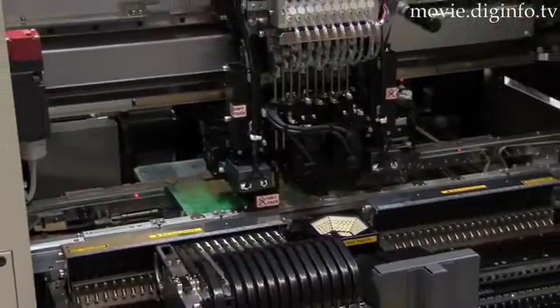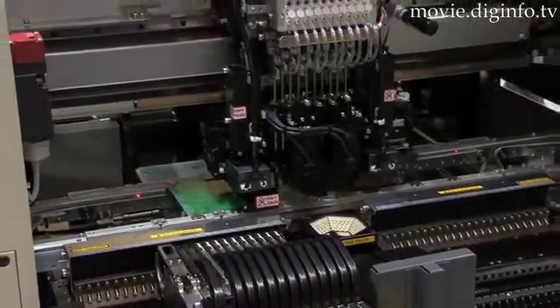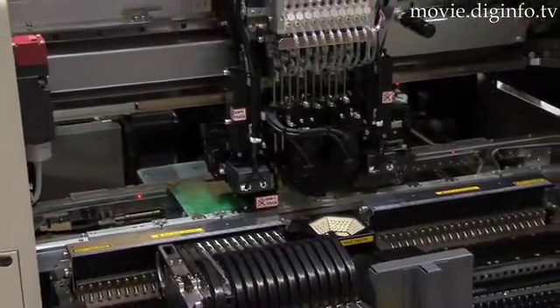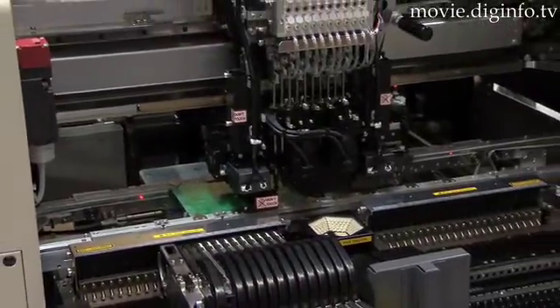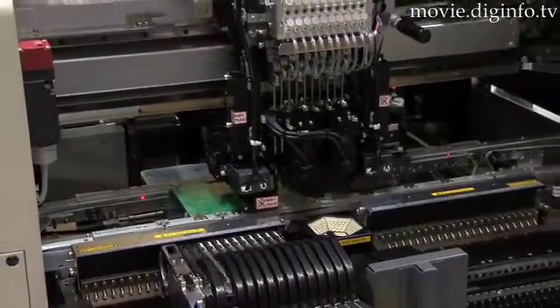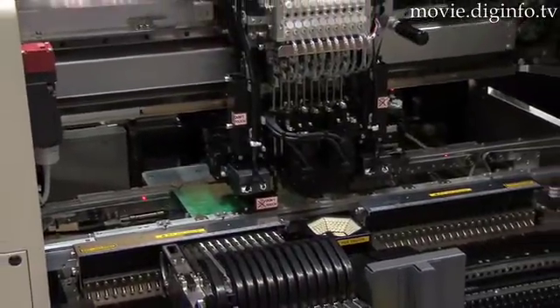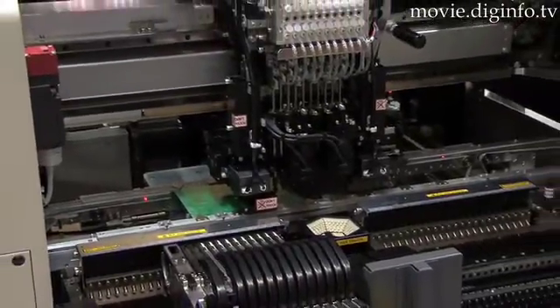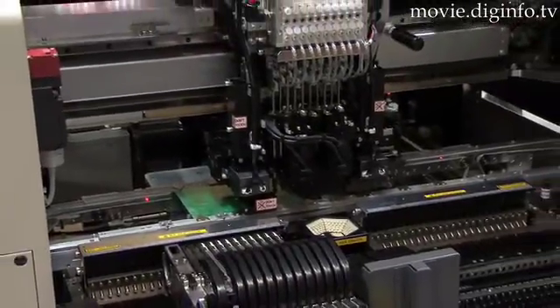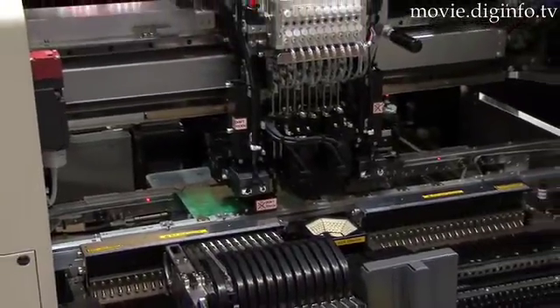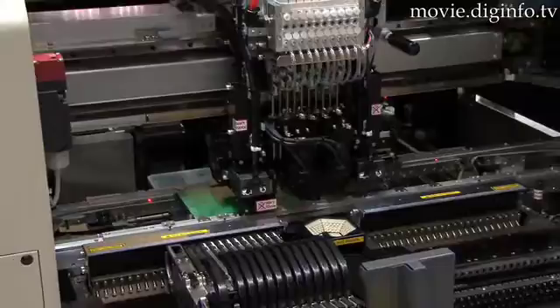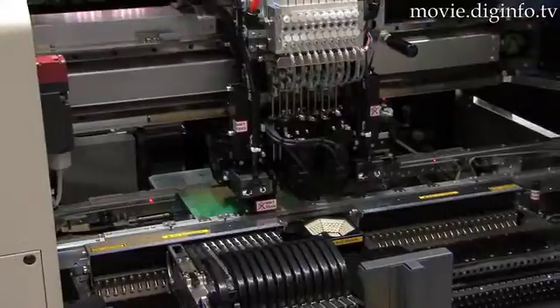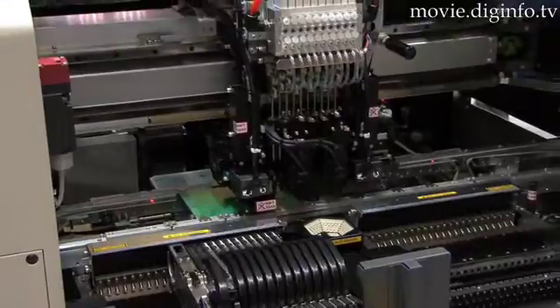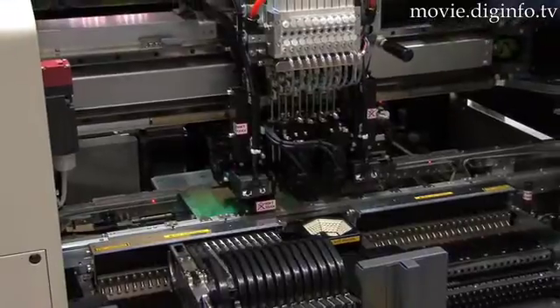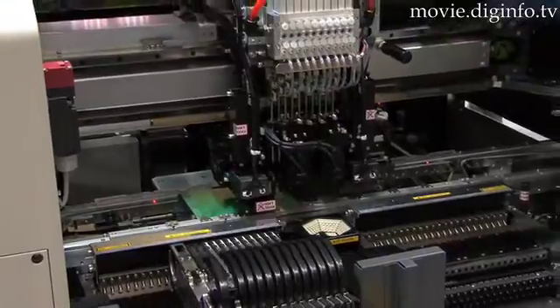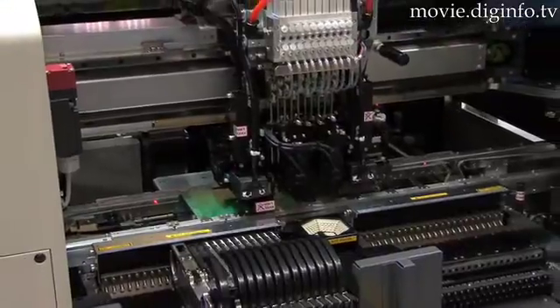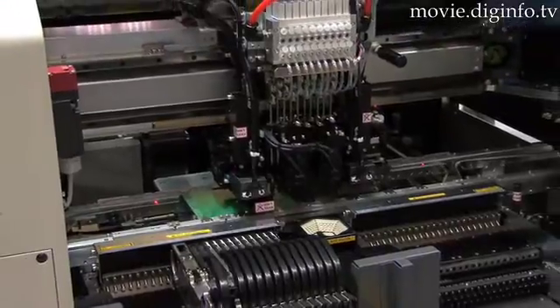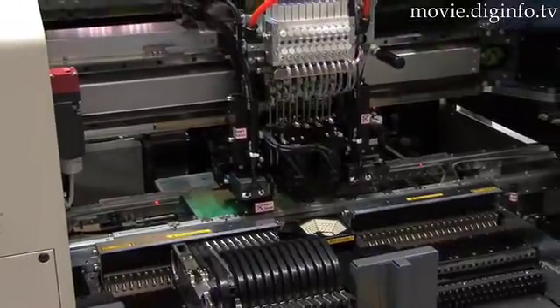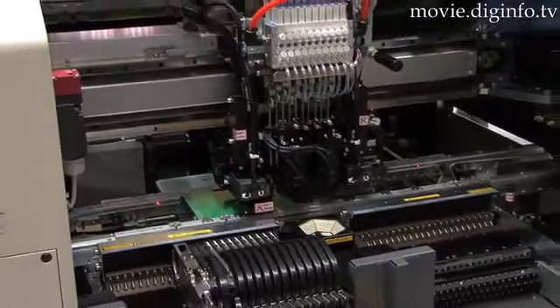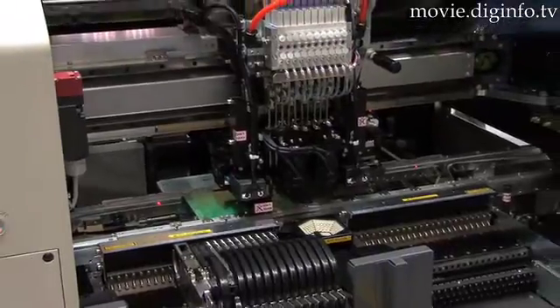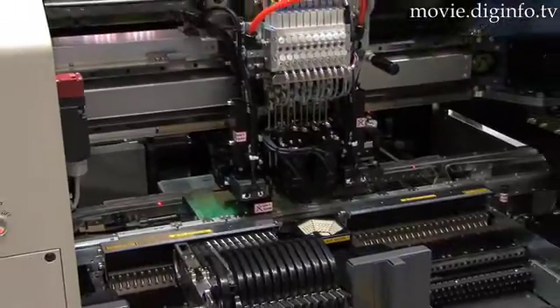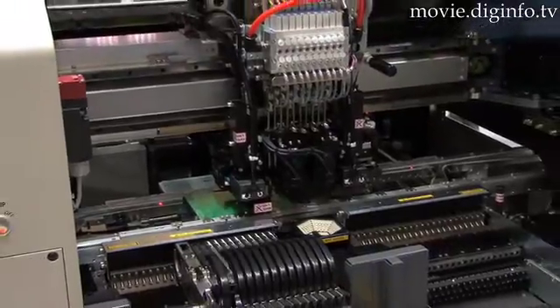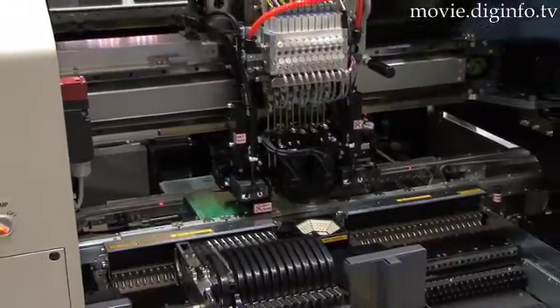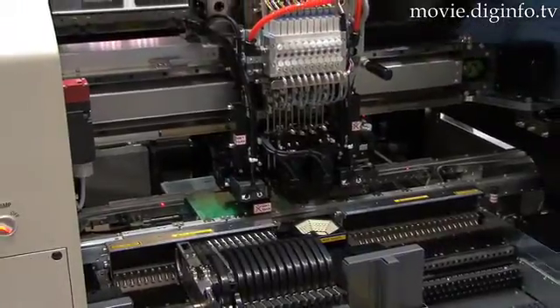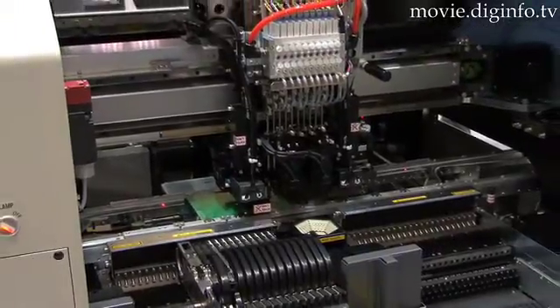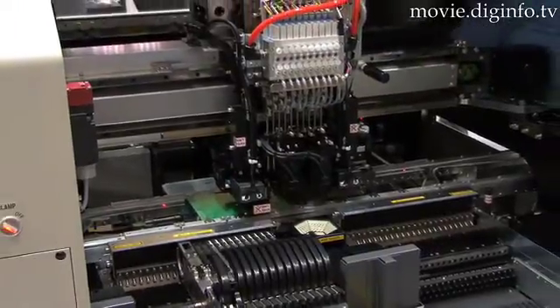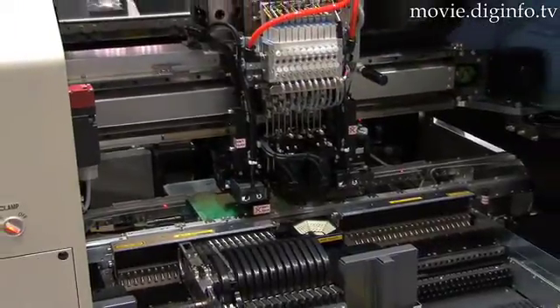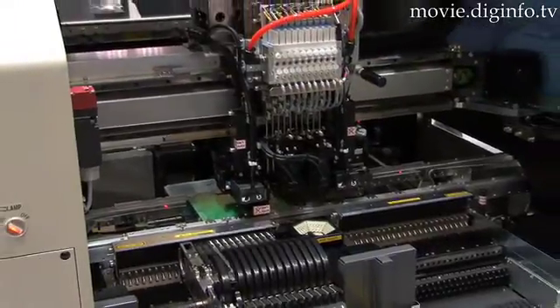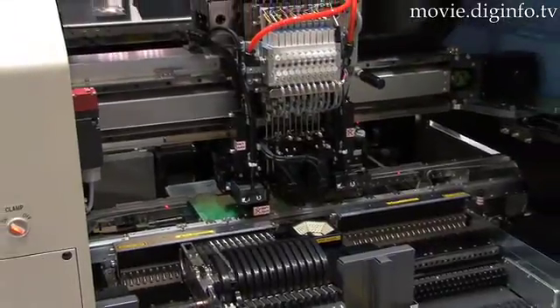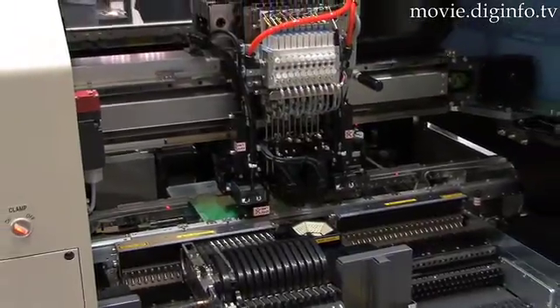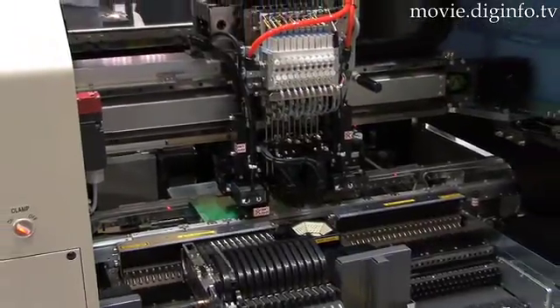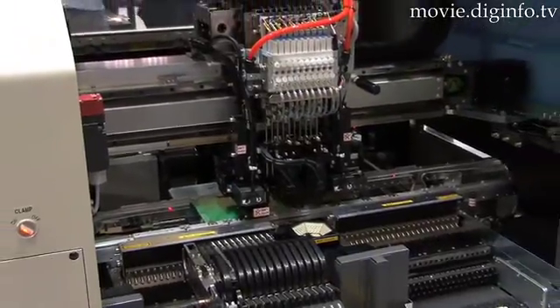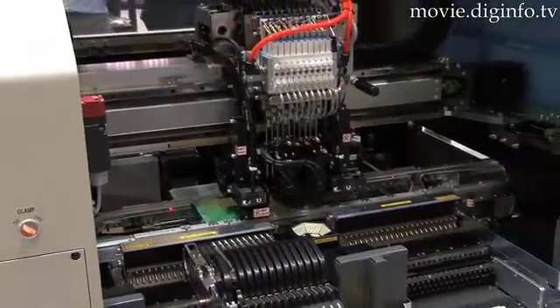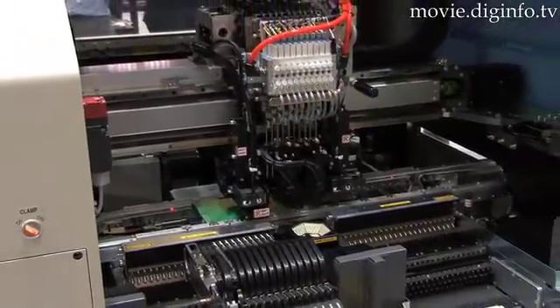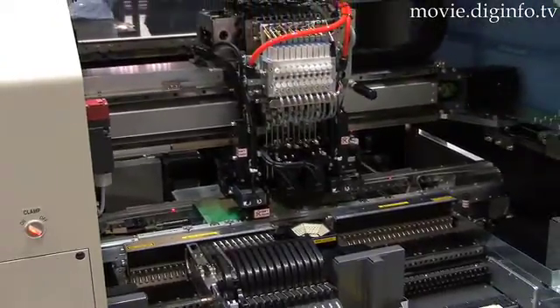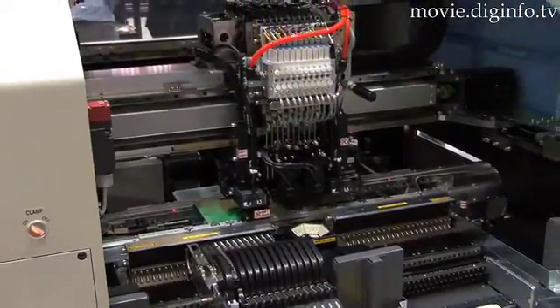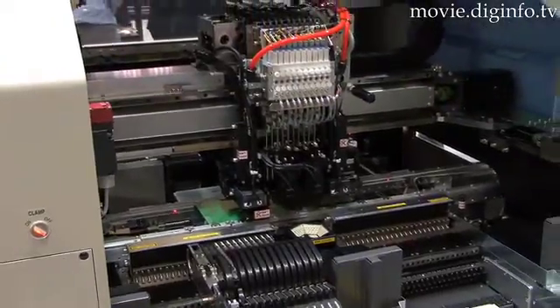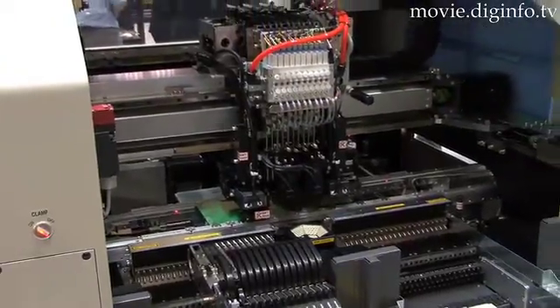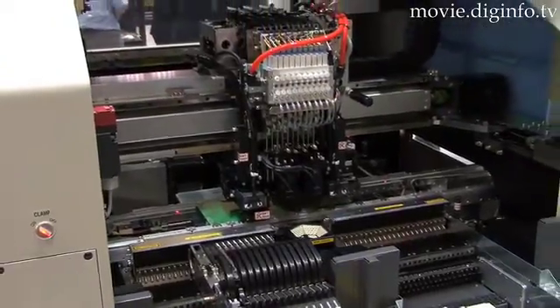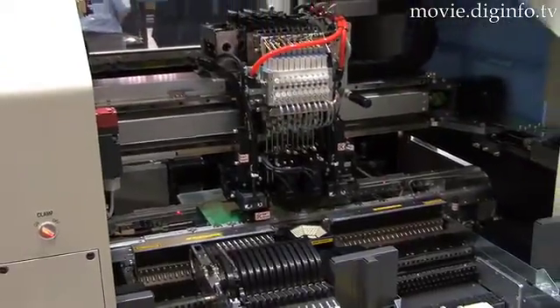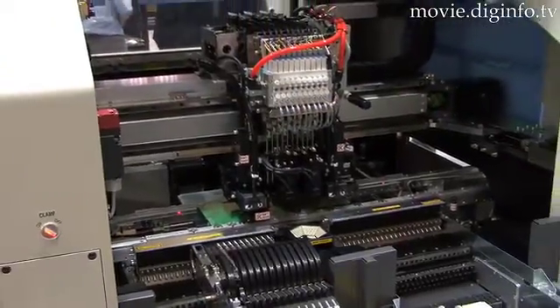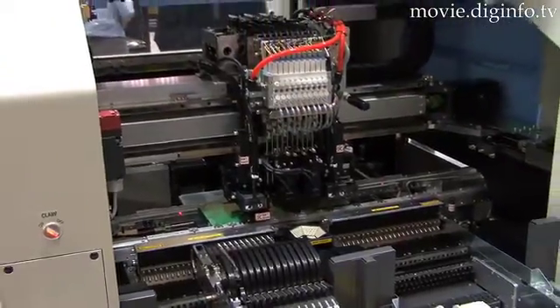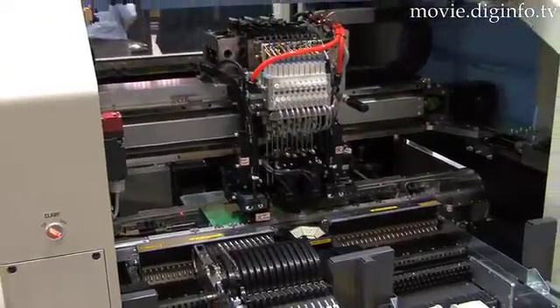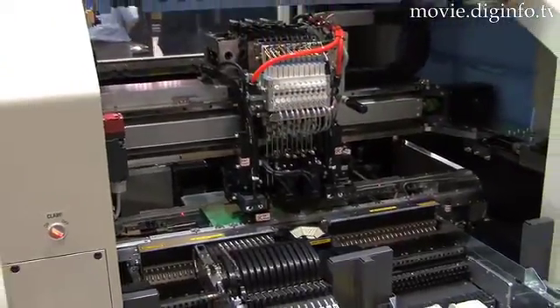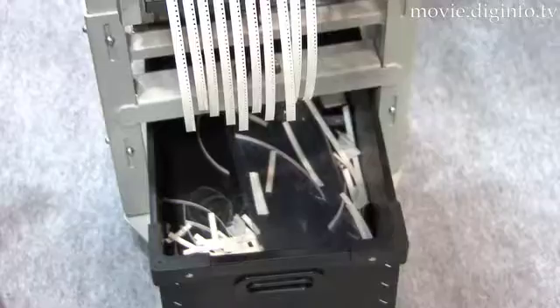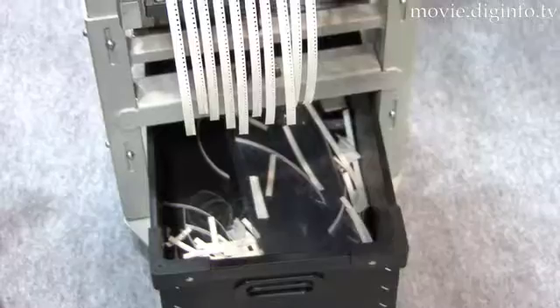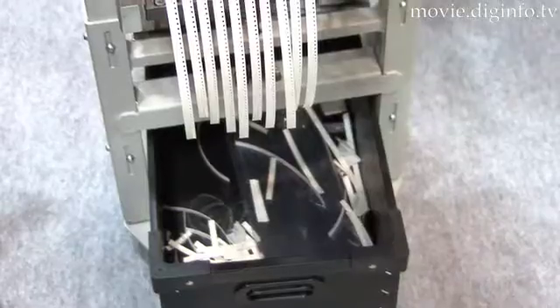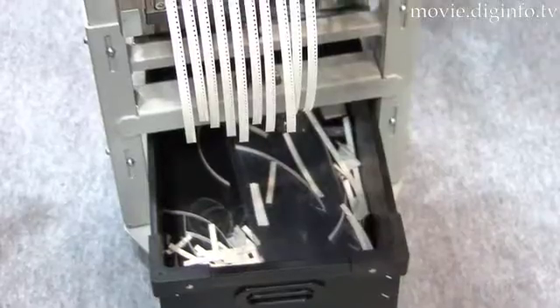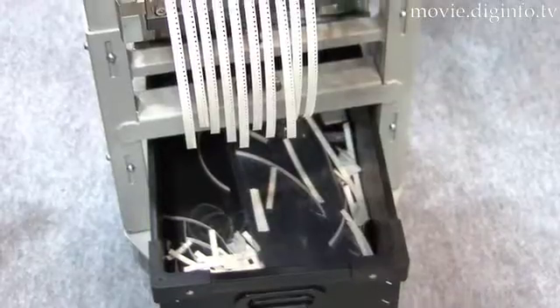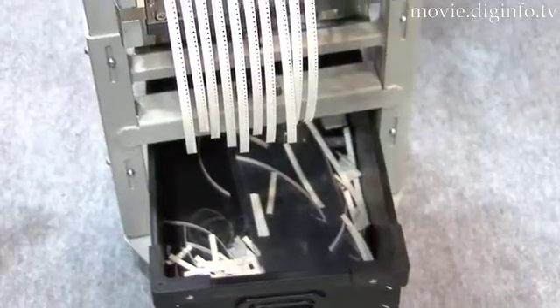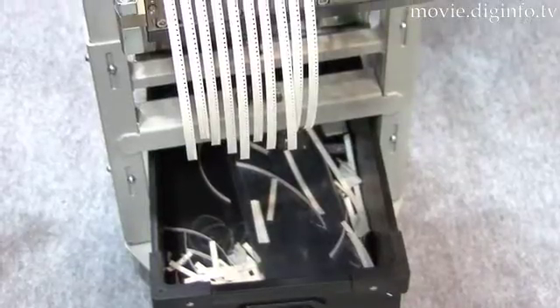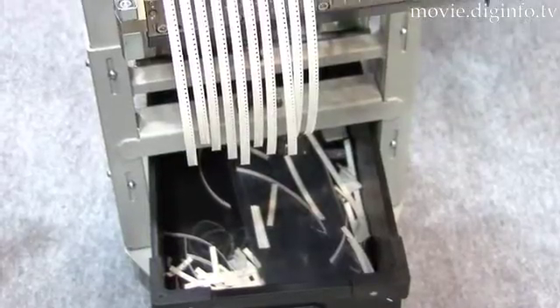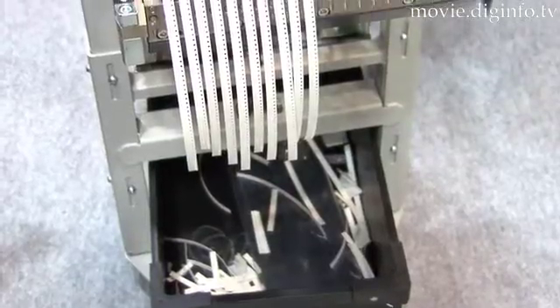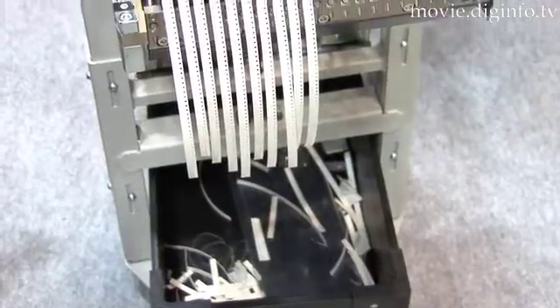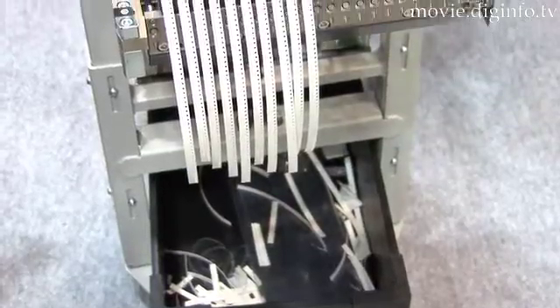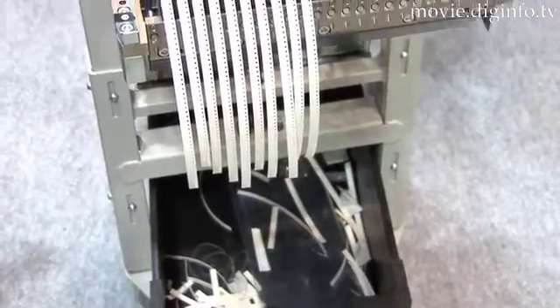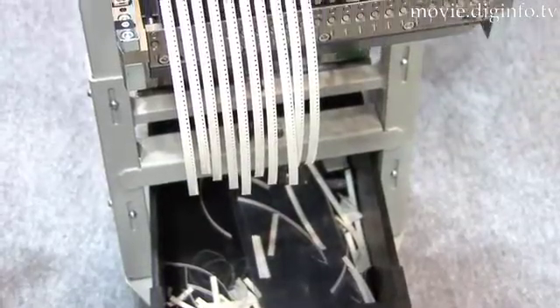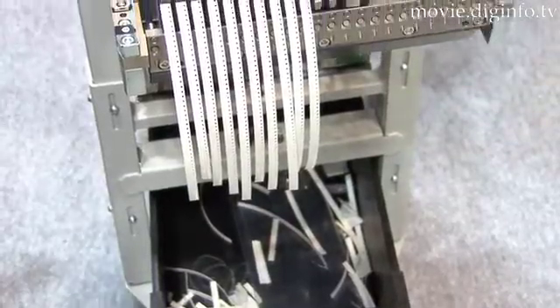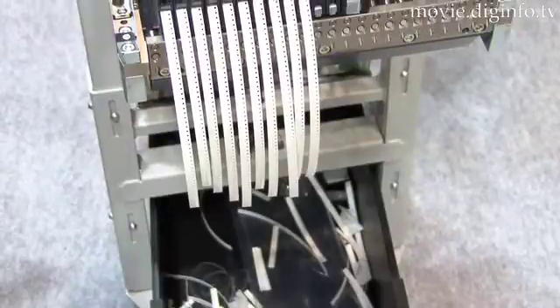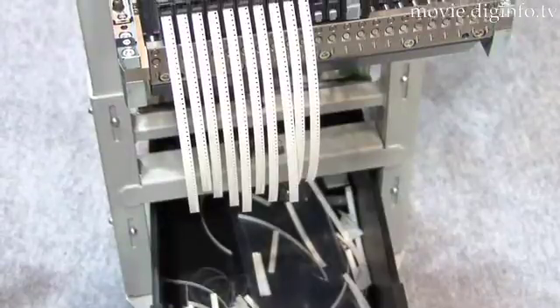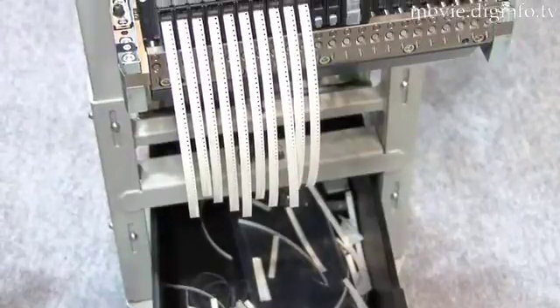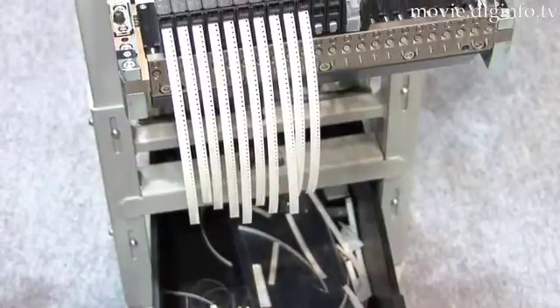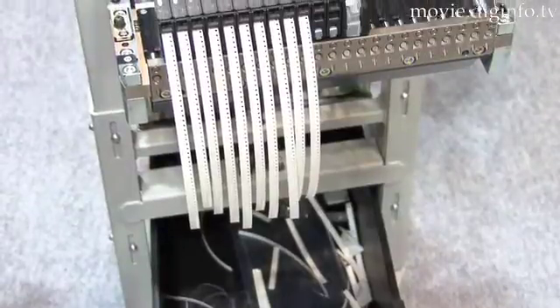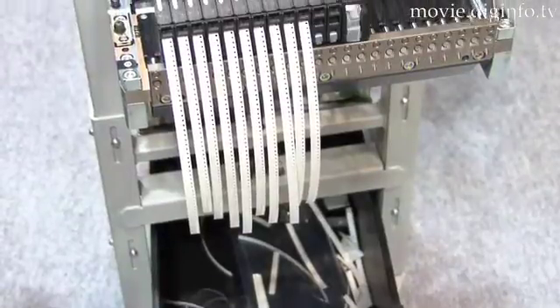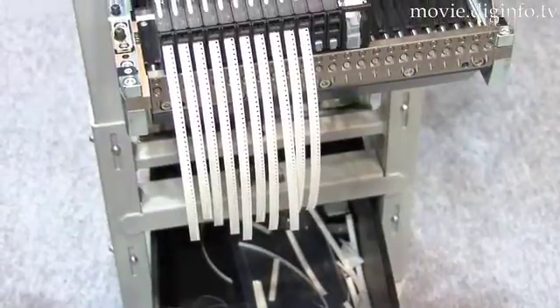This system has a multi-camera, which is applicable to 20mm components, and a built-in tape cutter is an optional addition.